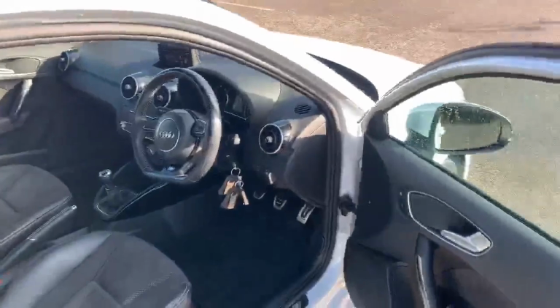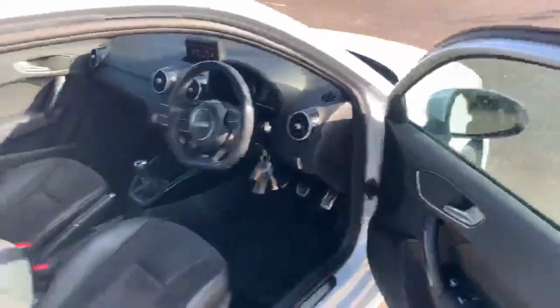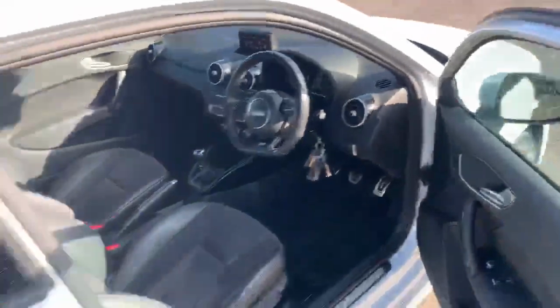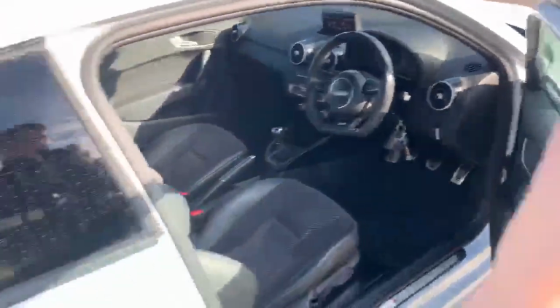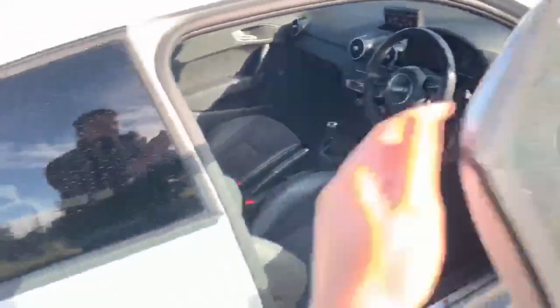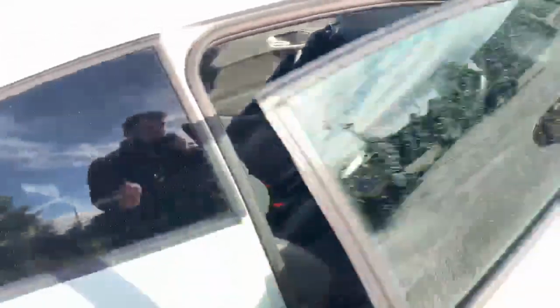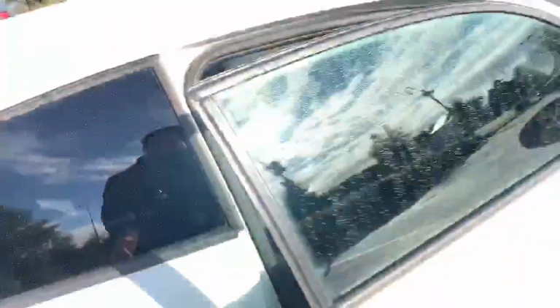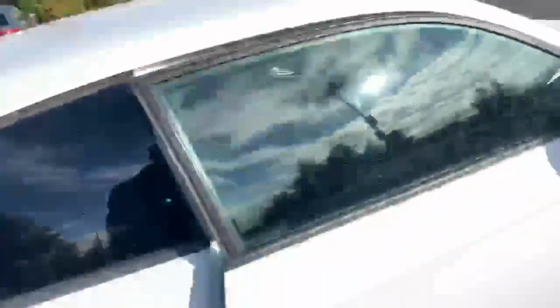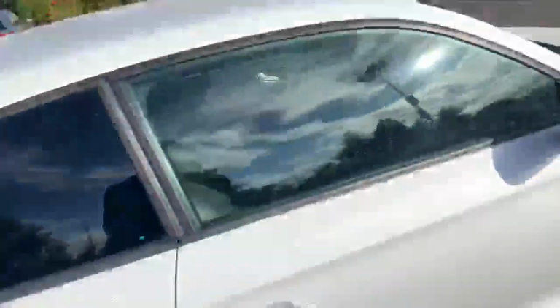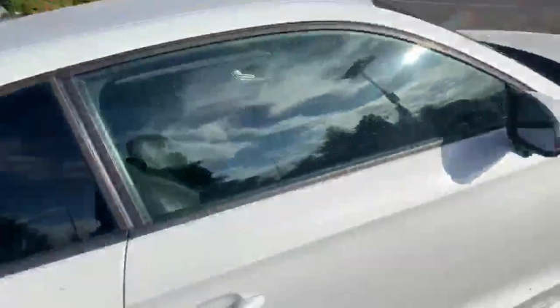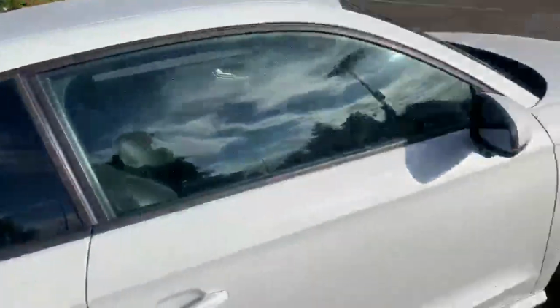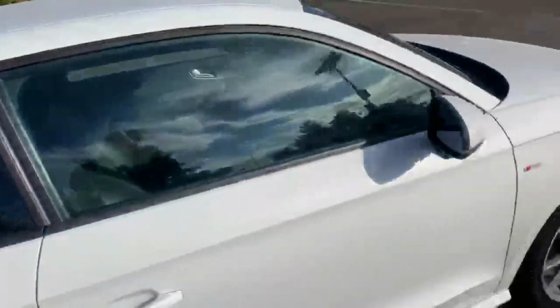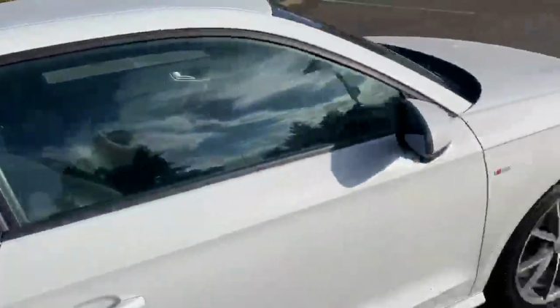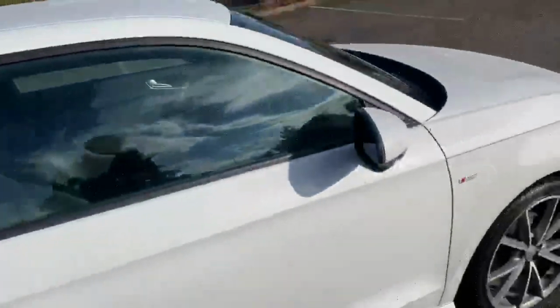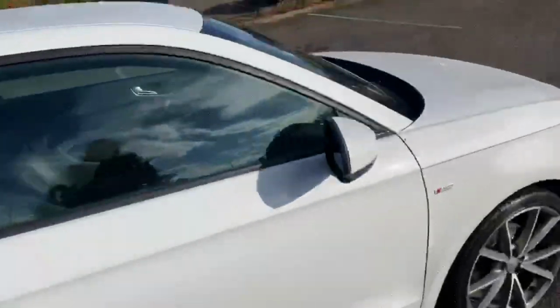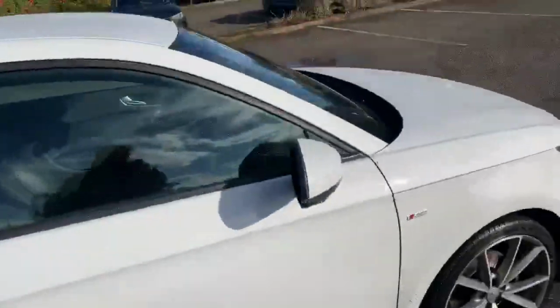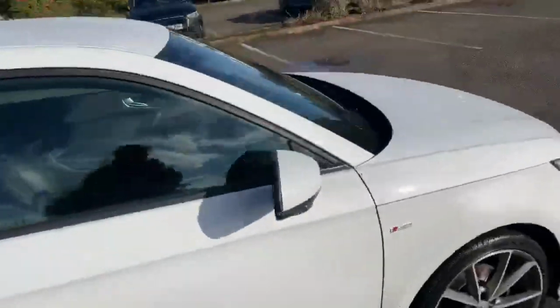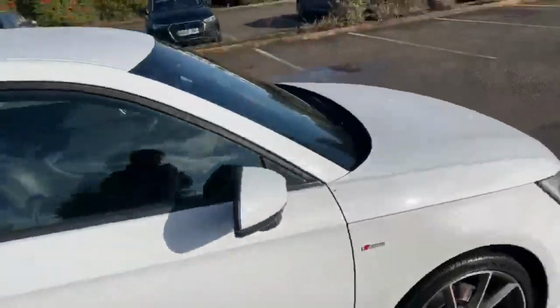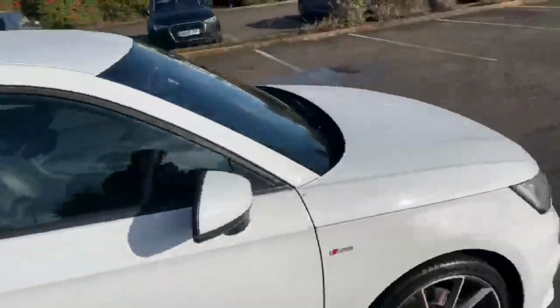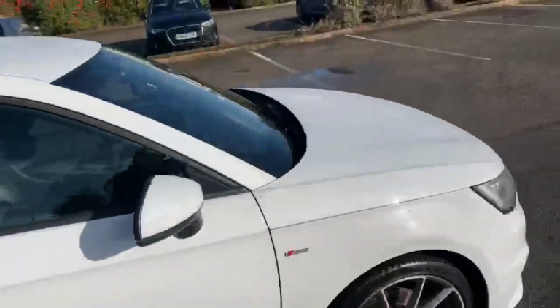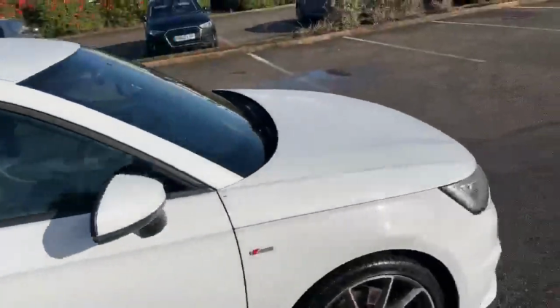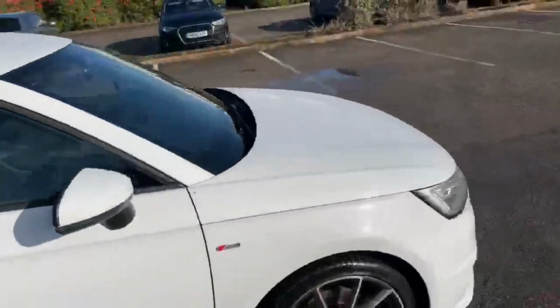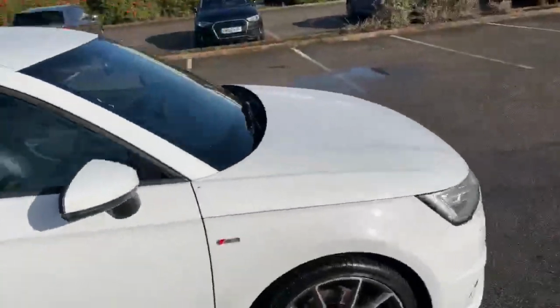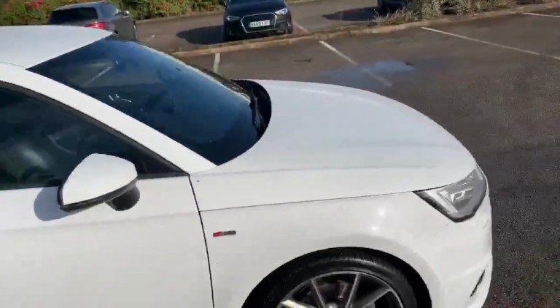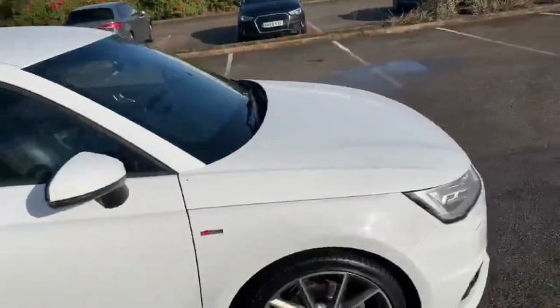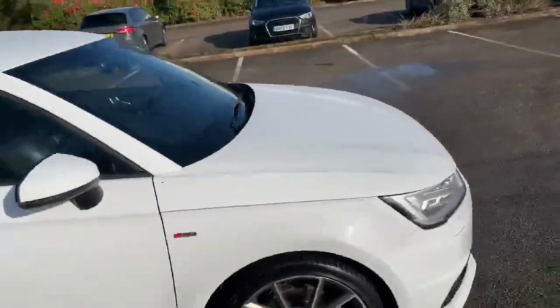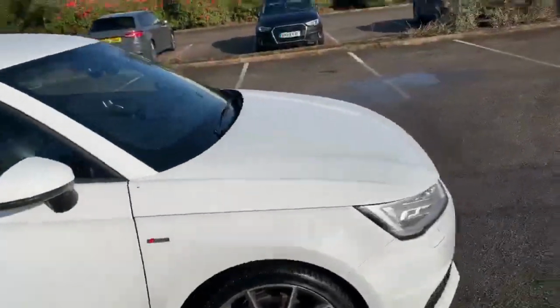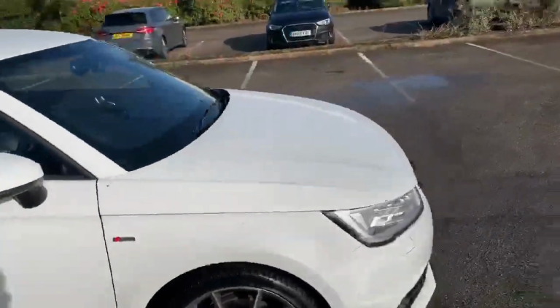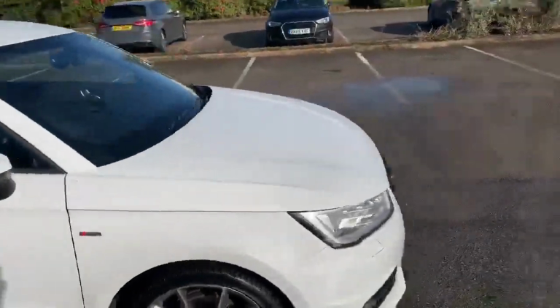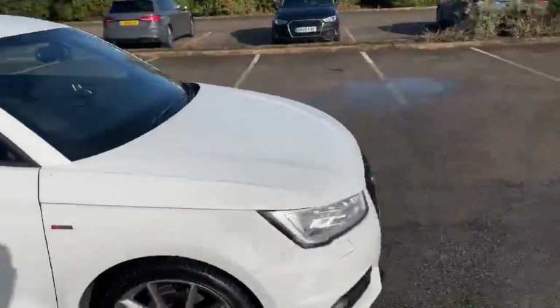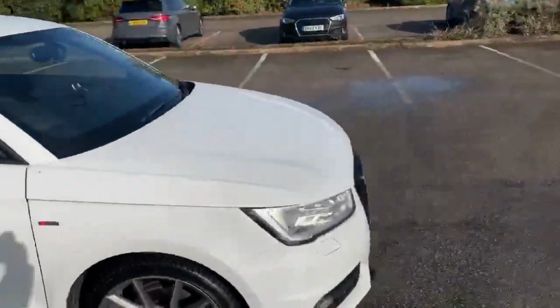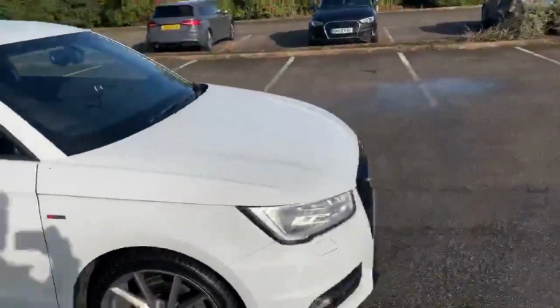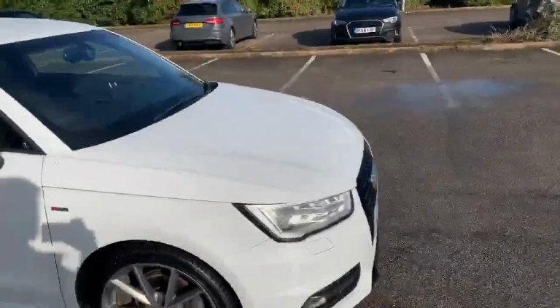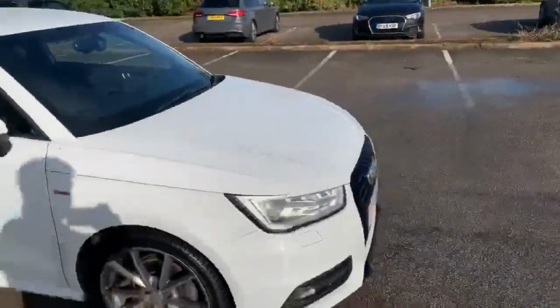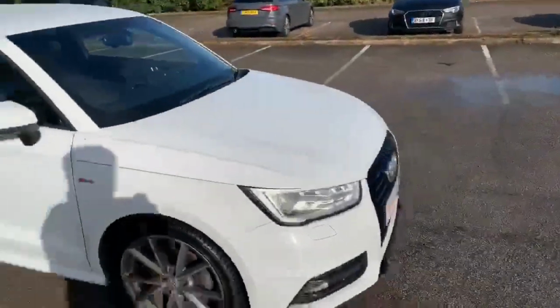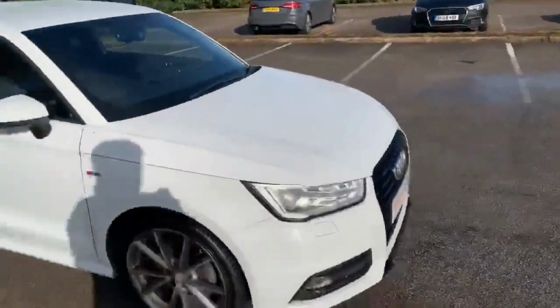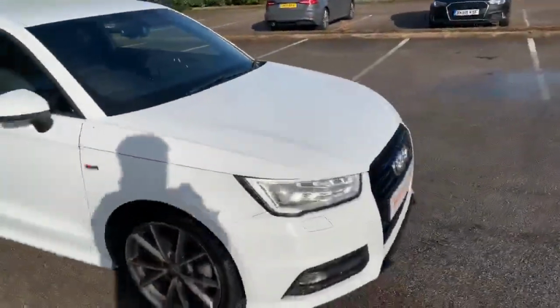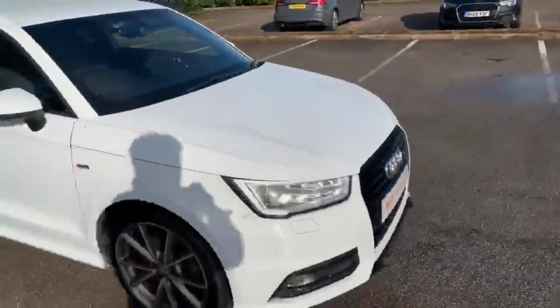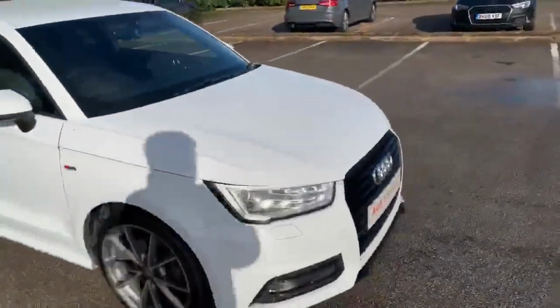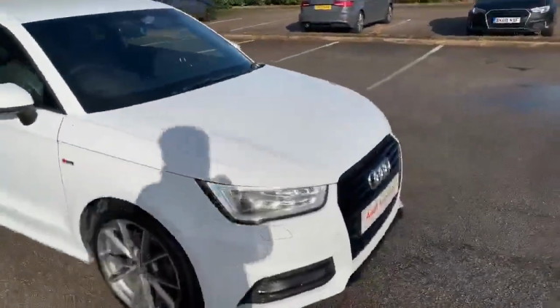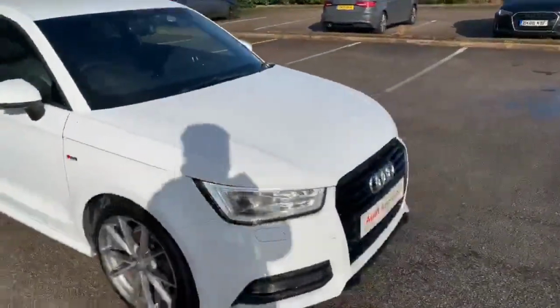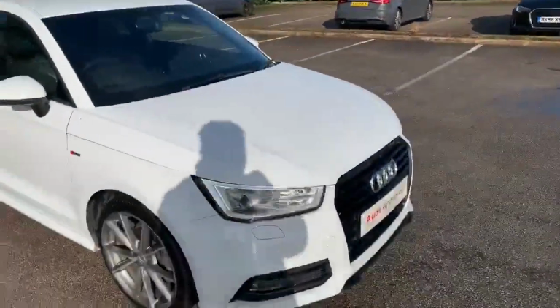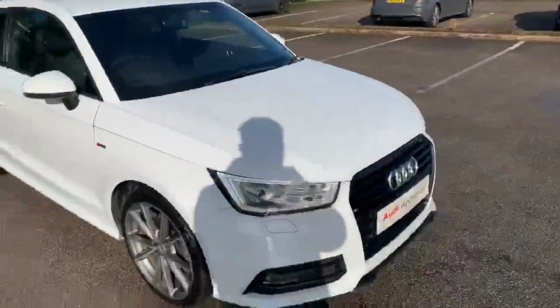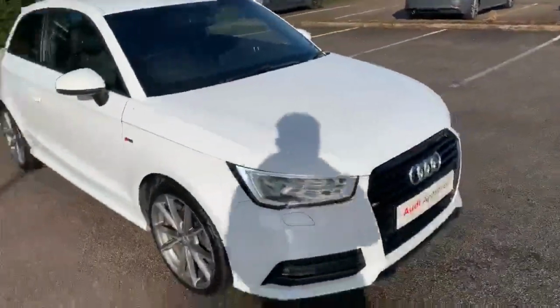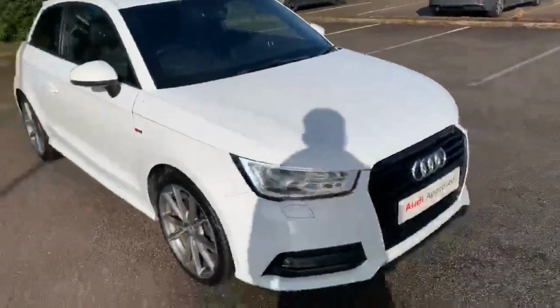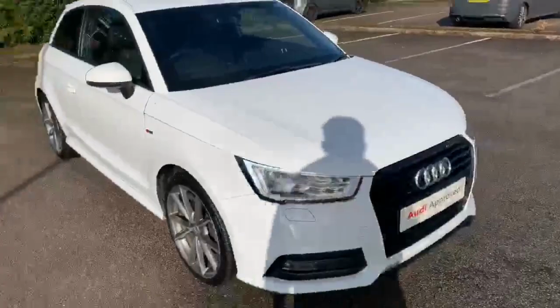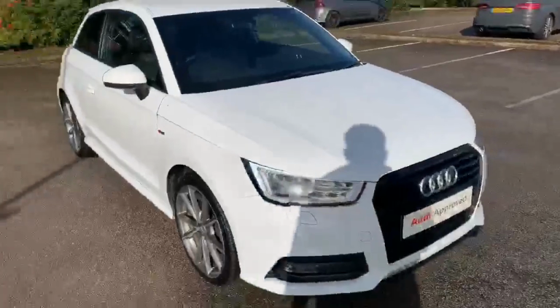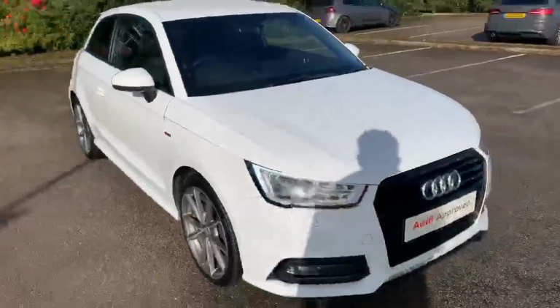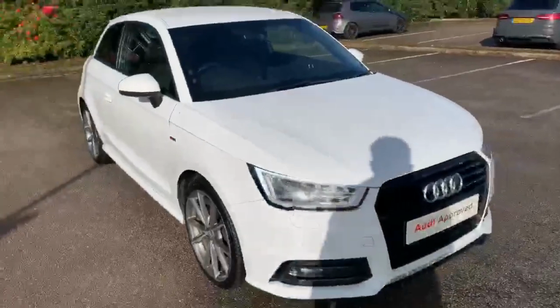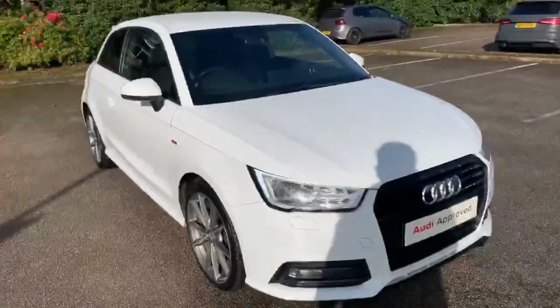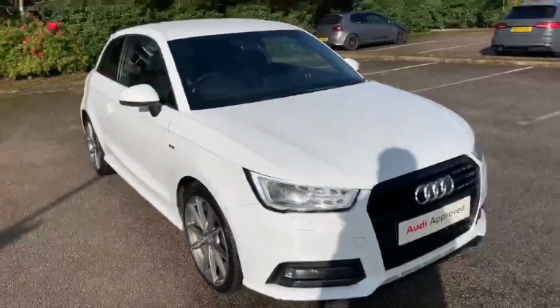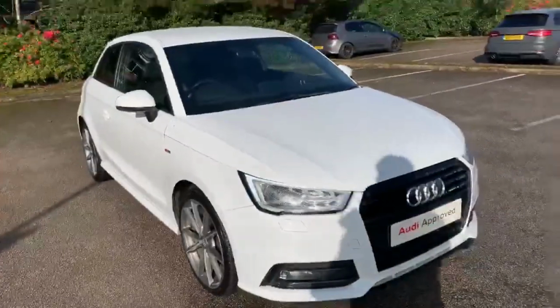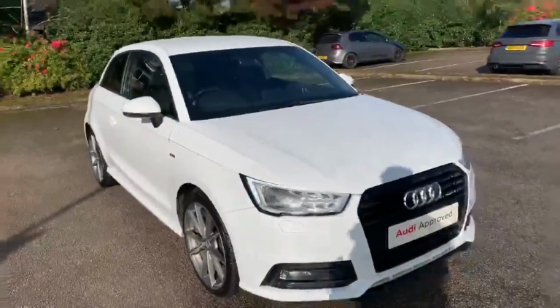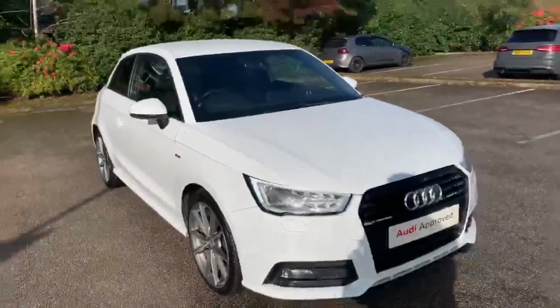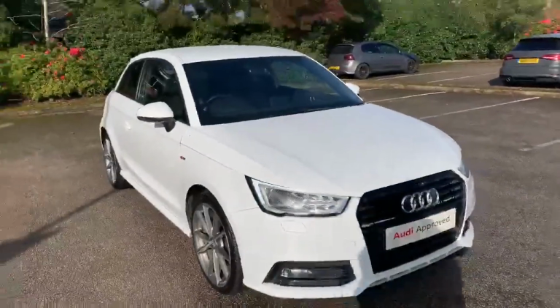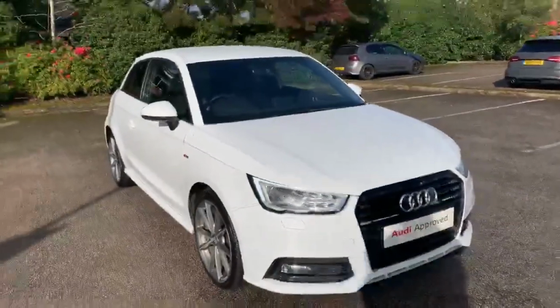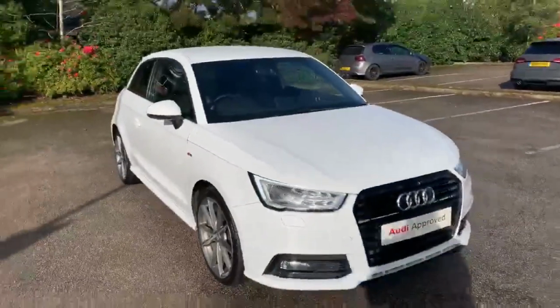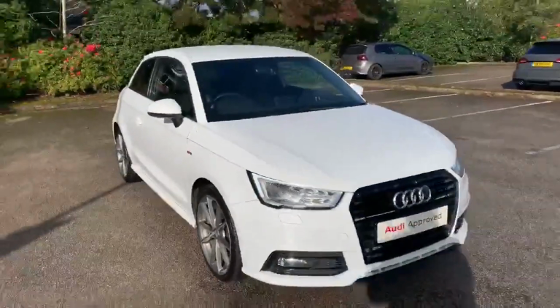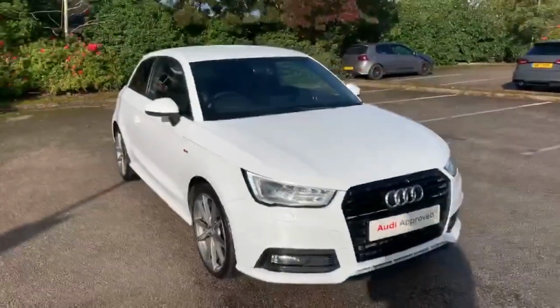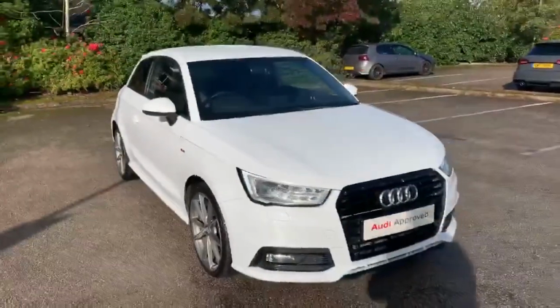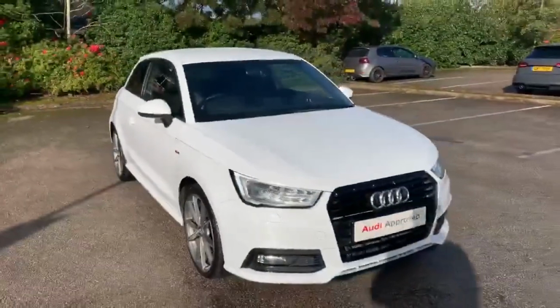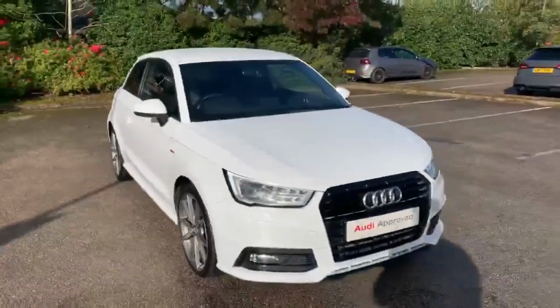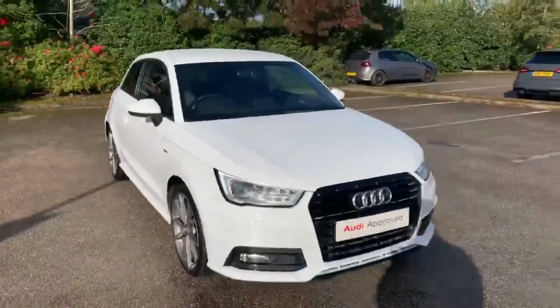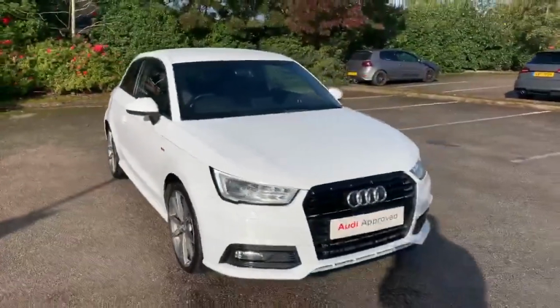If you'd like any more information on this car, please feel free to give Stafford Audi a call at 01785 250444.